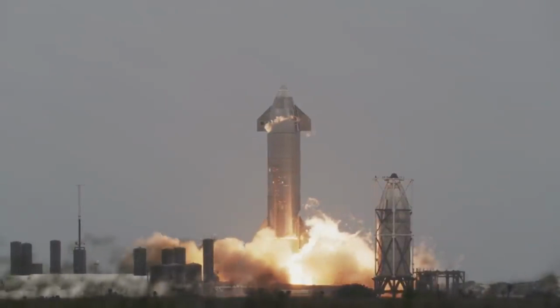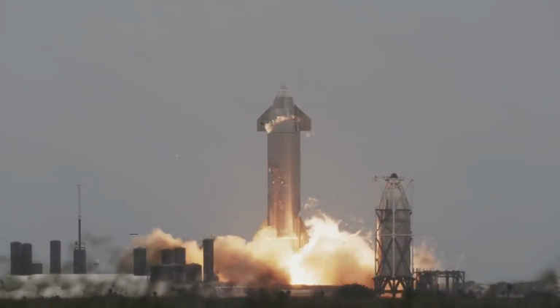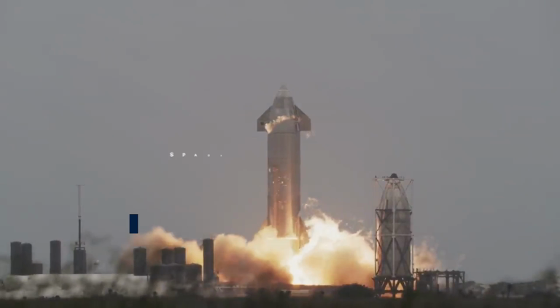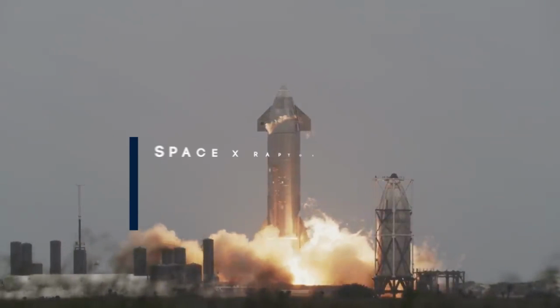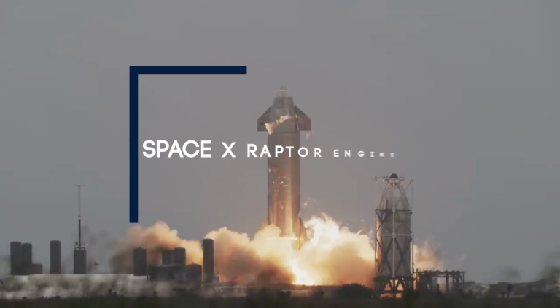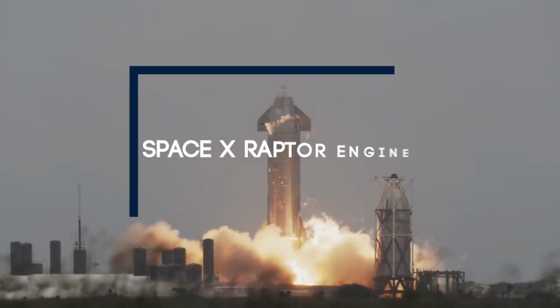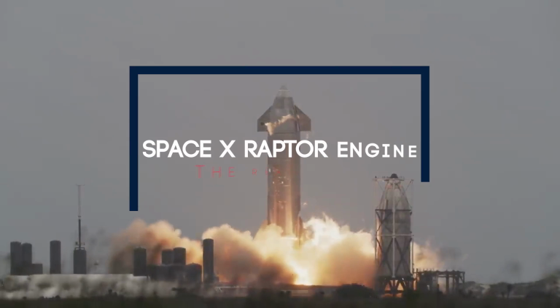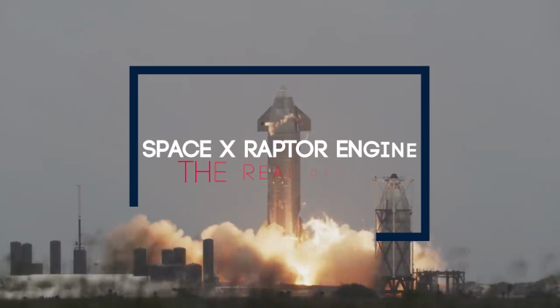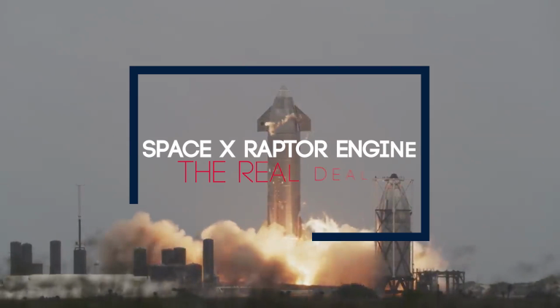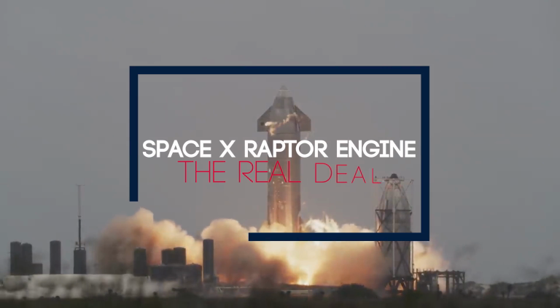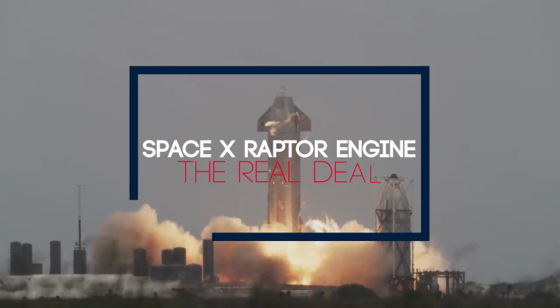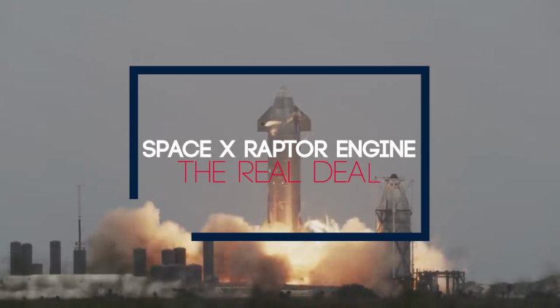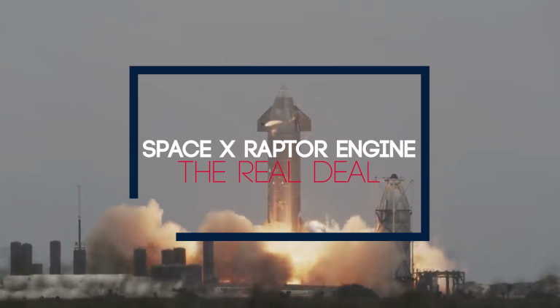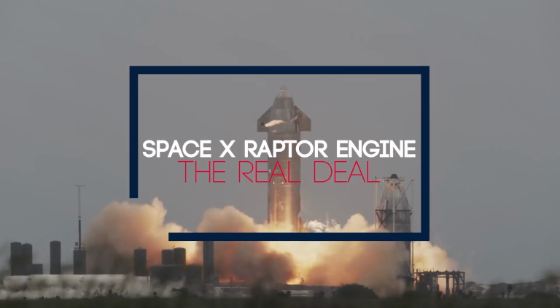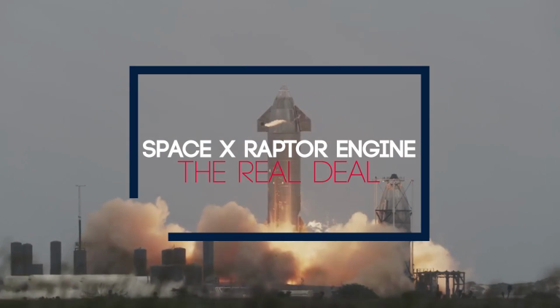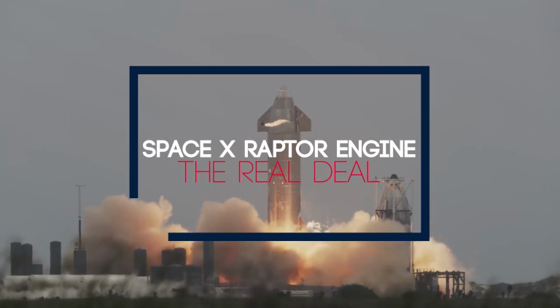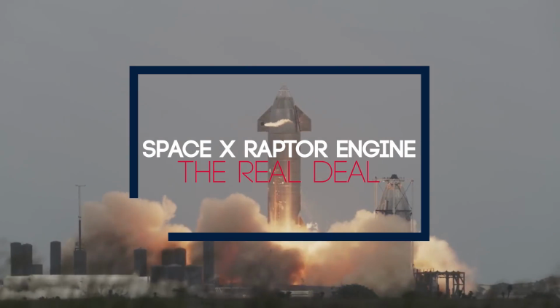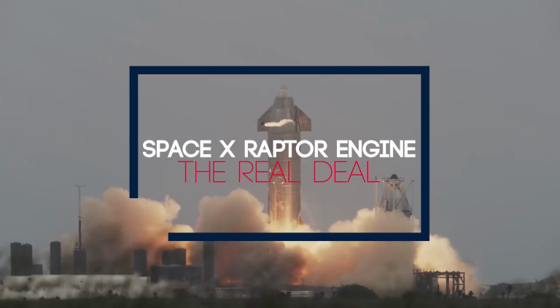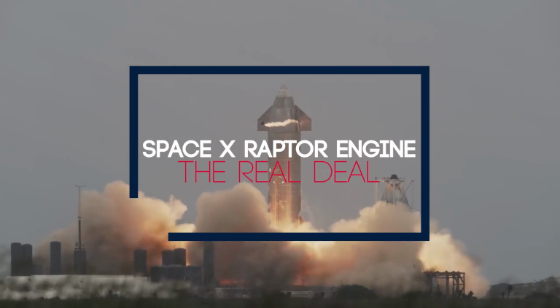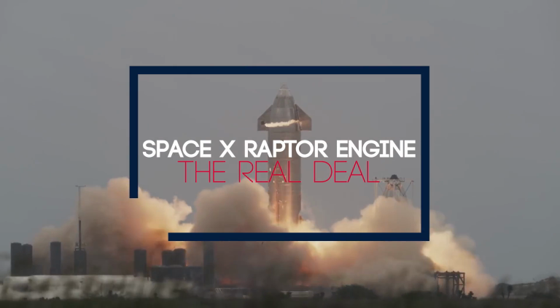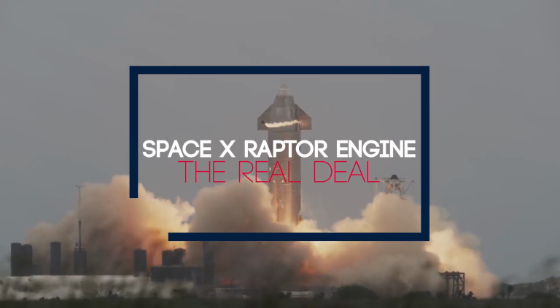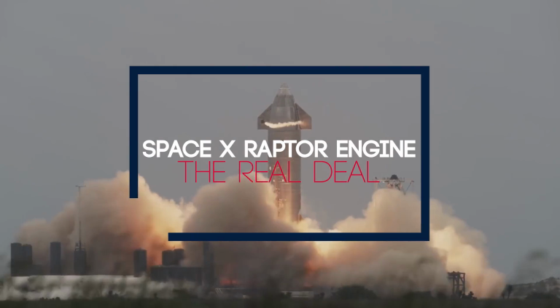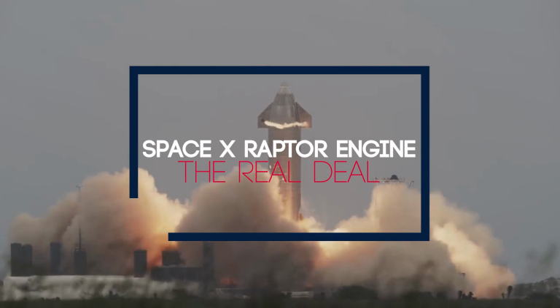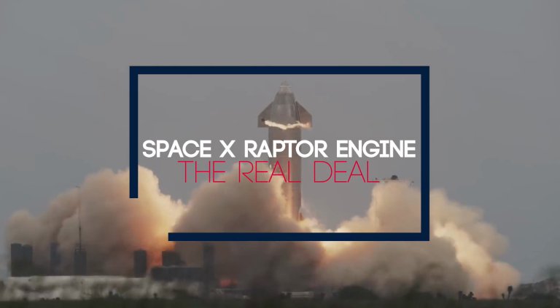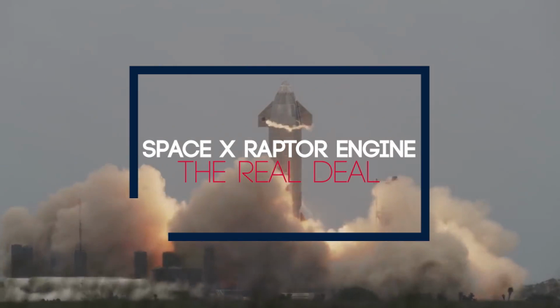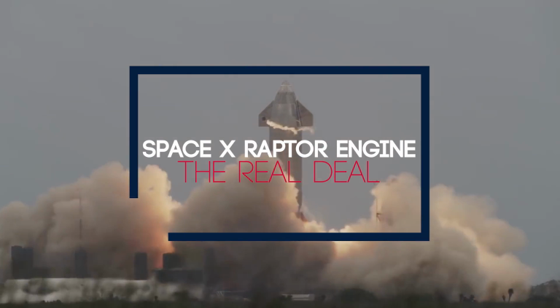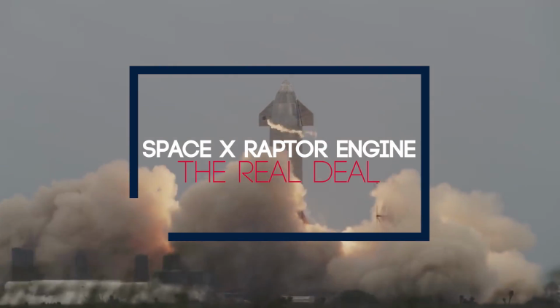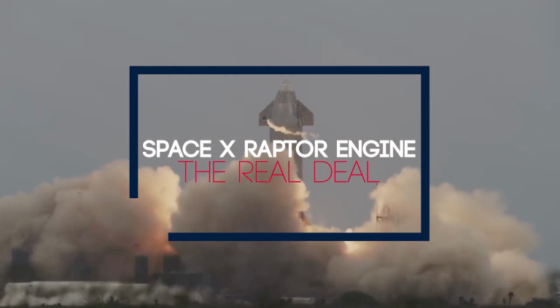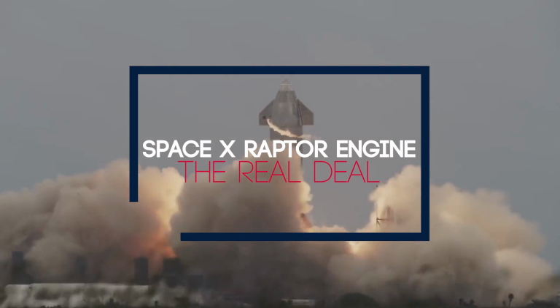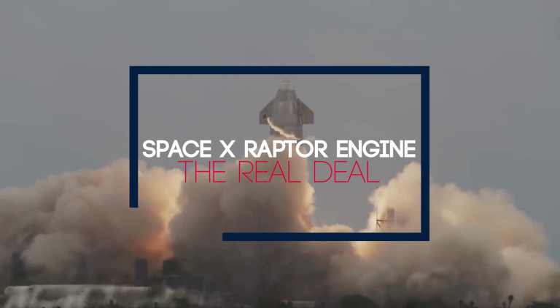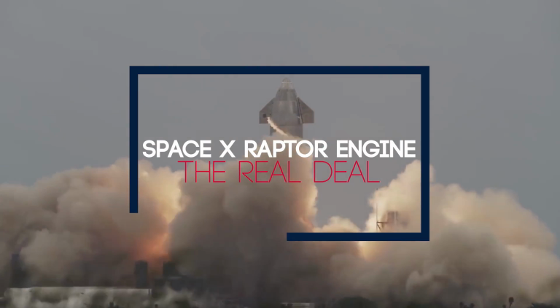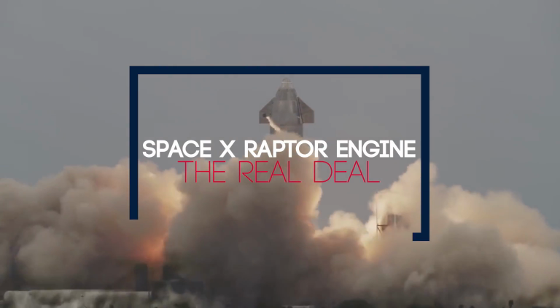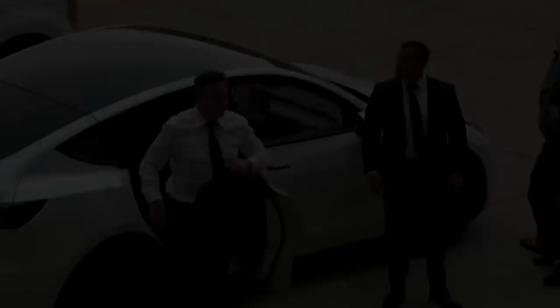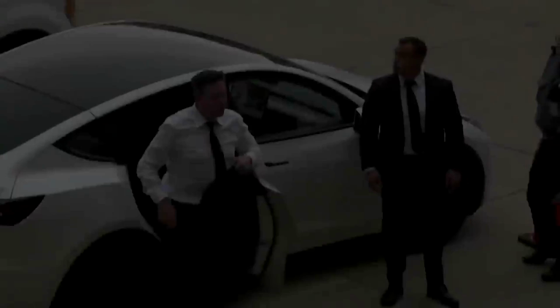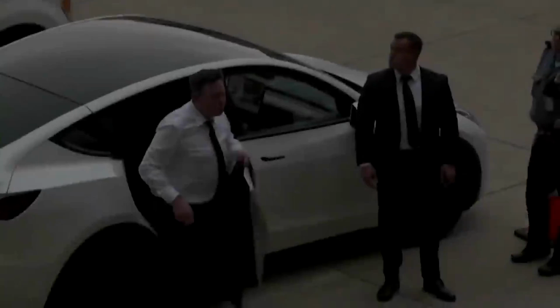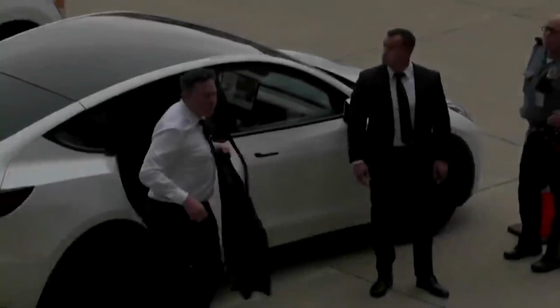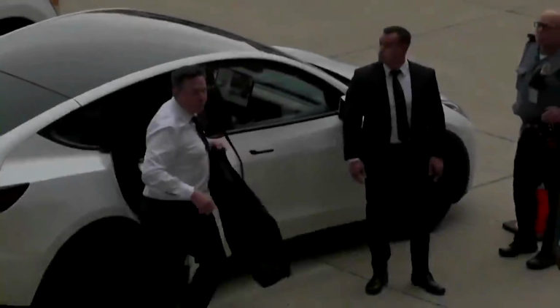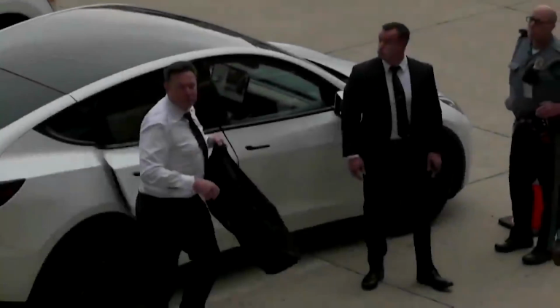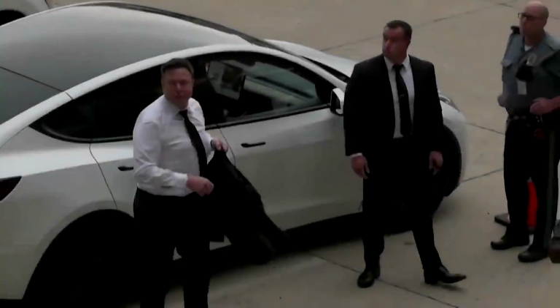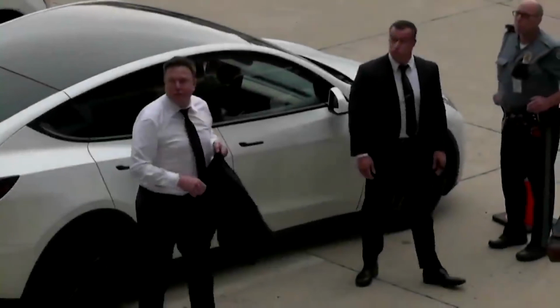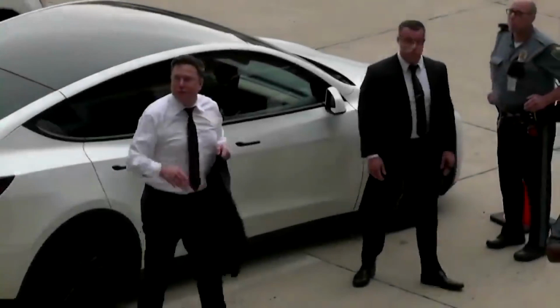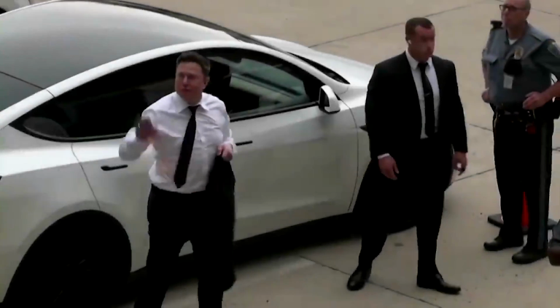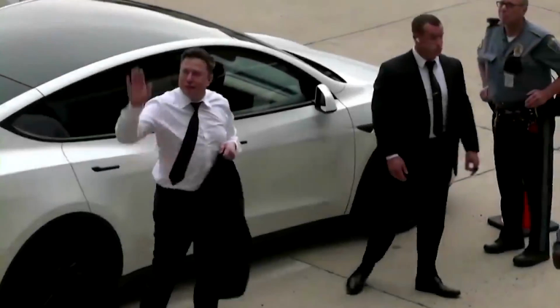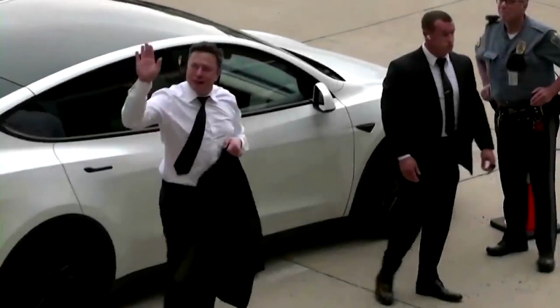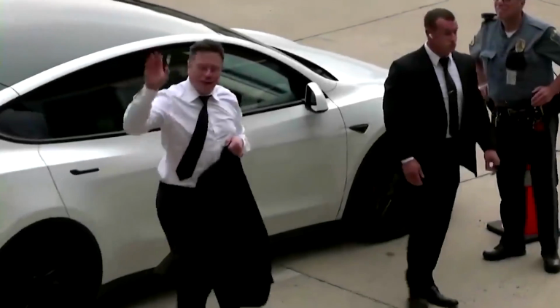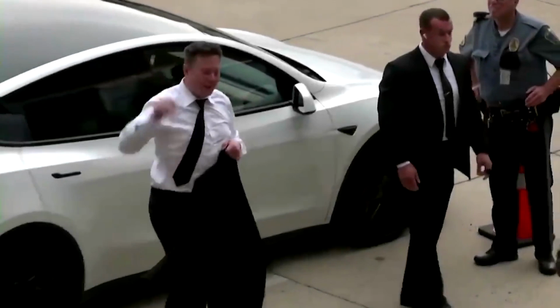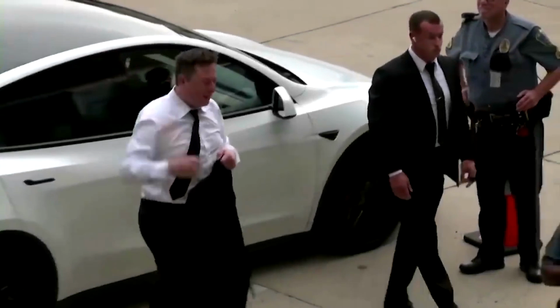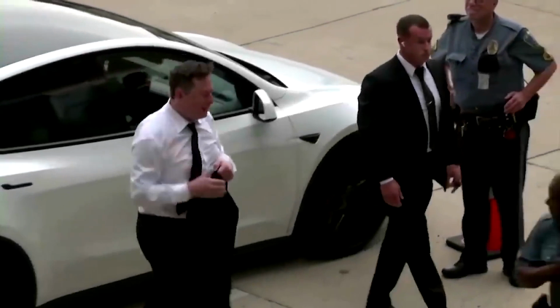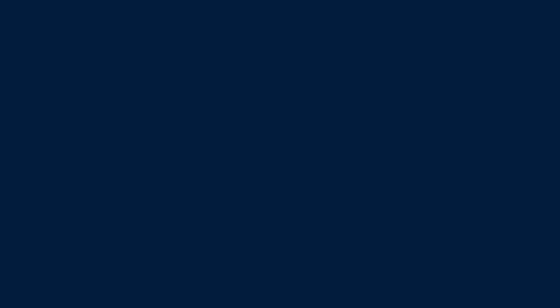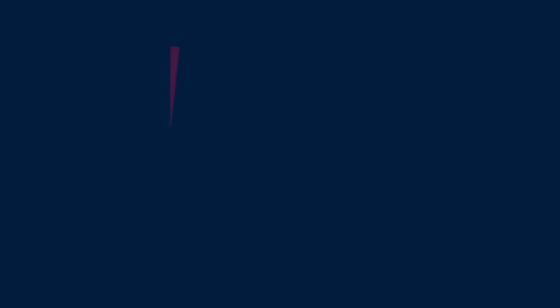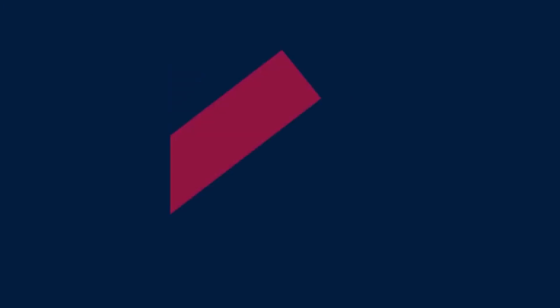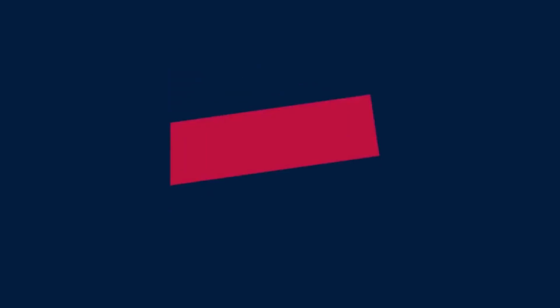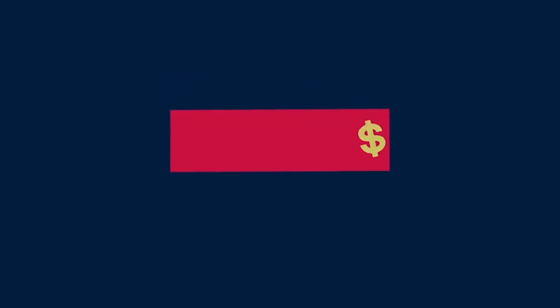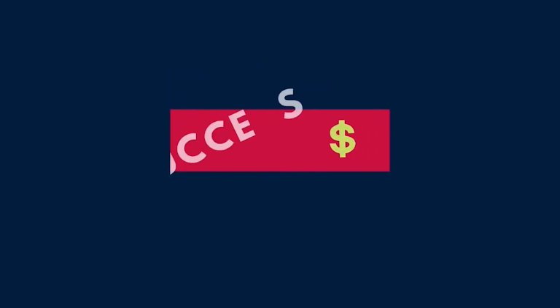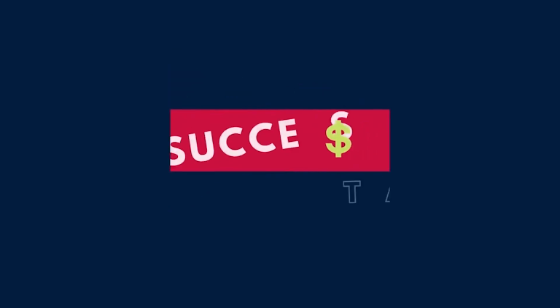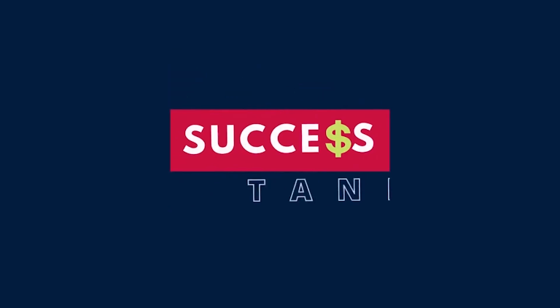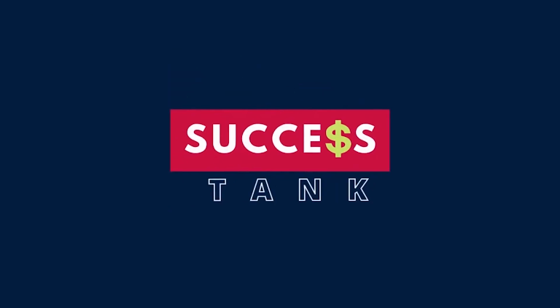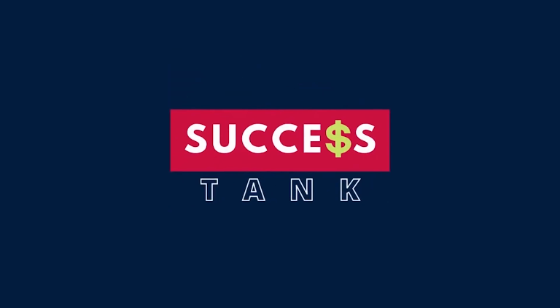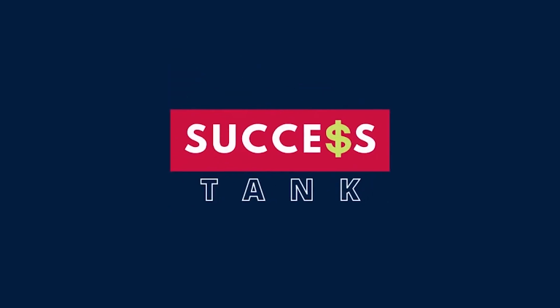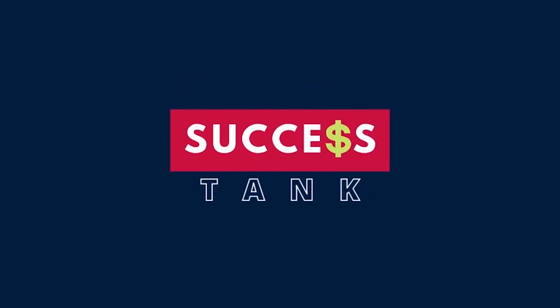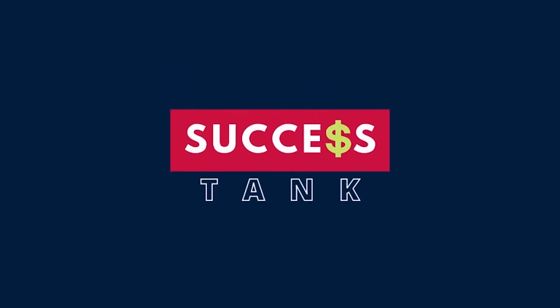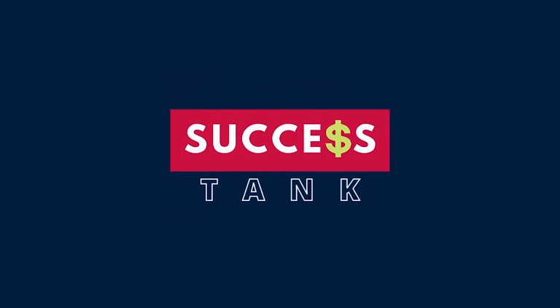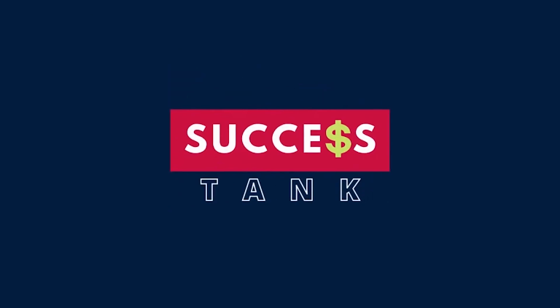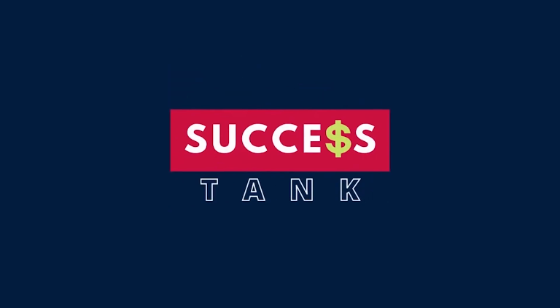SpaceX's new Raptor engines are the real deal. Hey guys, what's up? Welcome back to Success Tank.